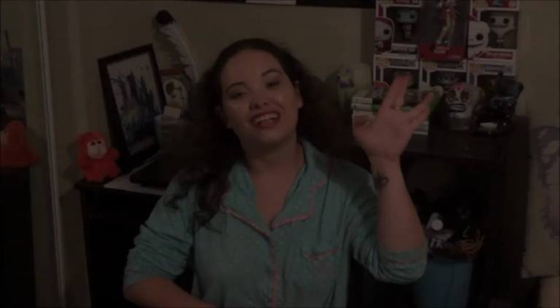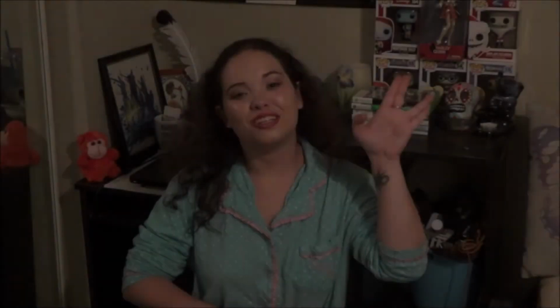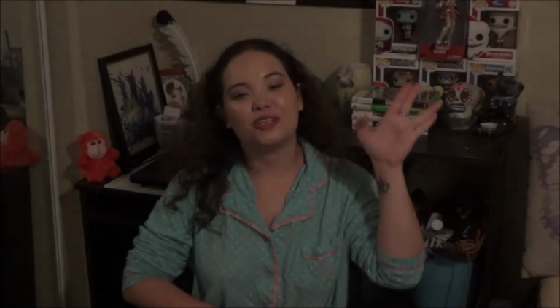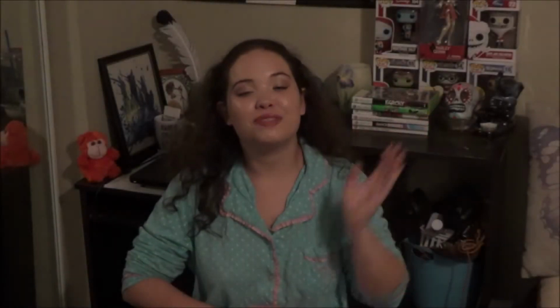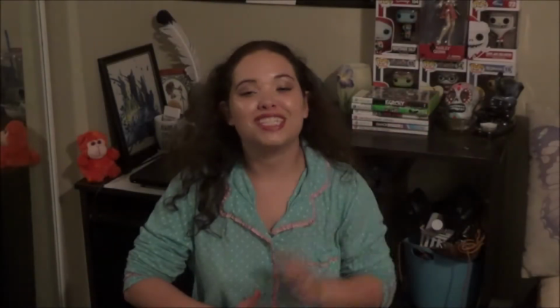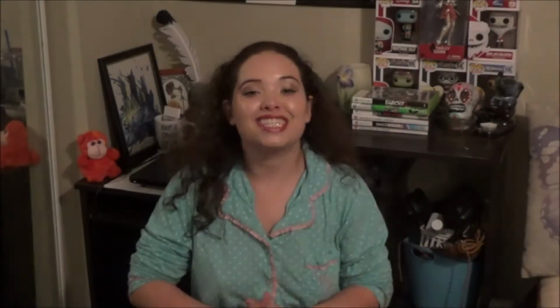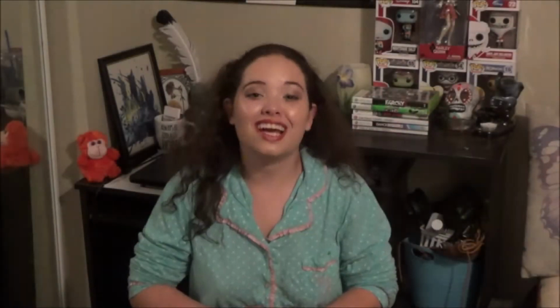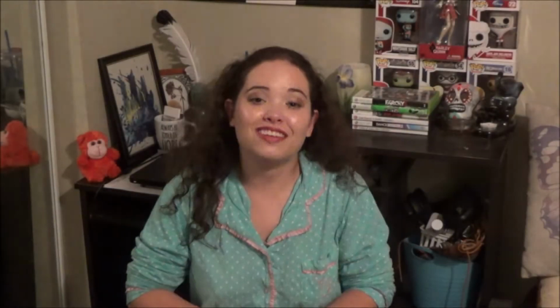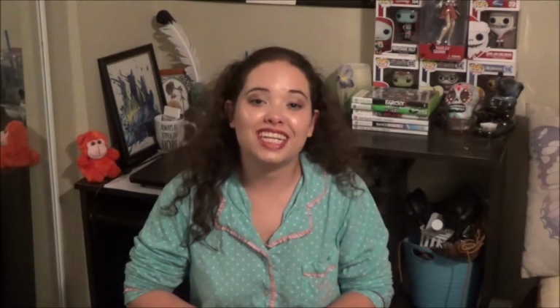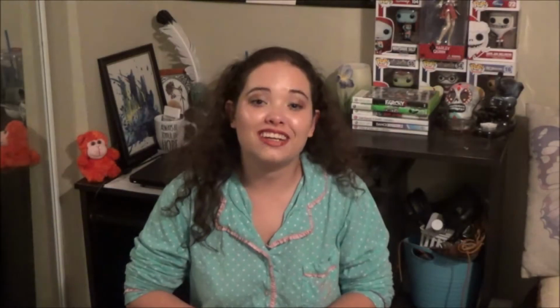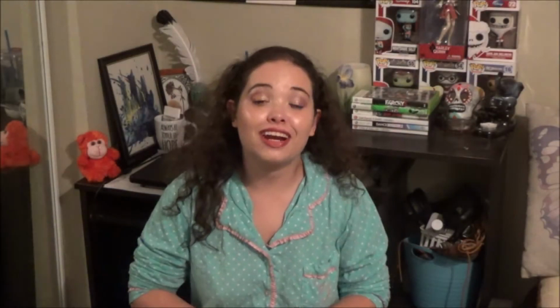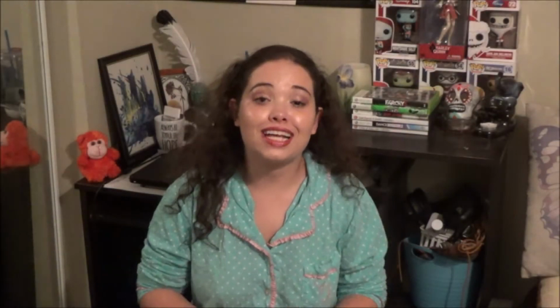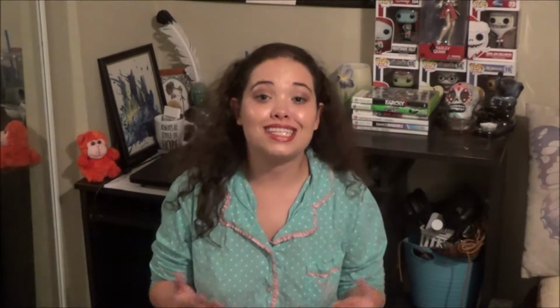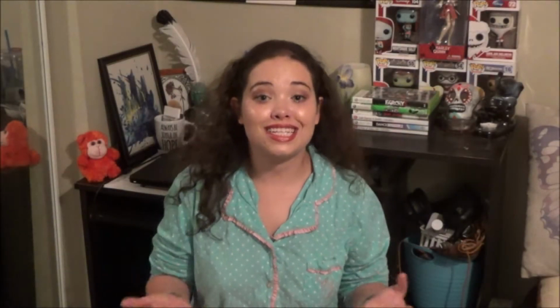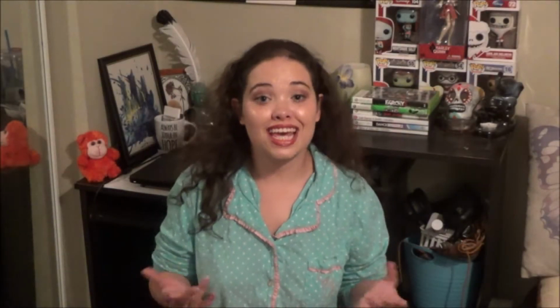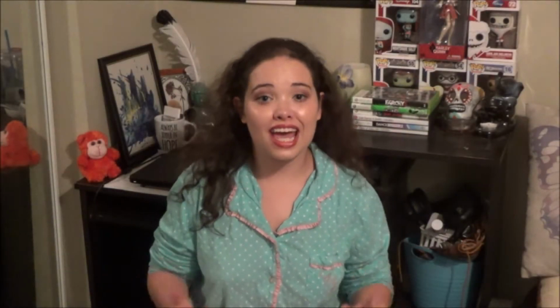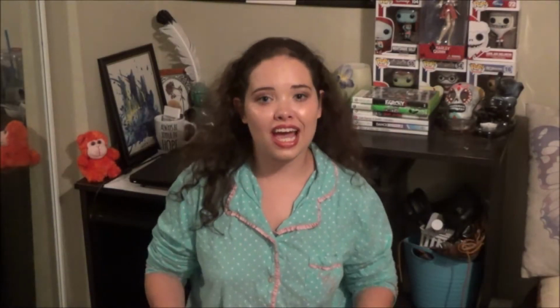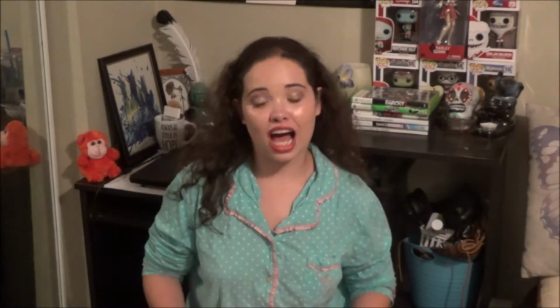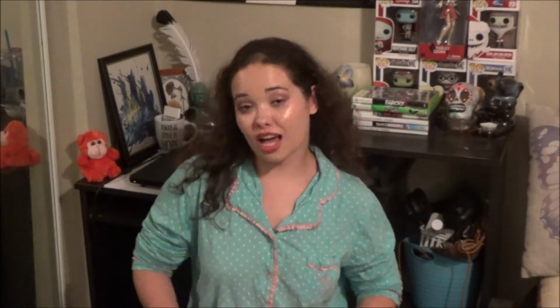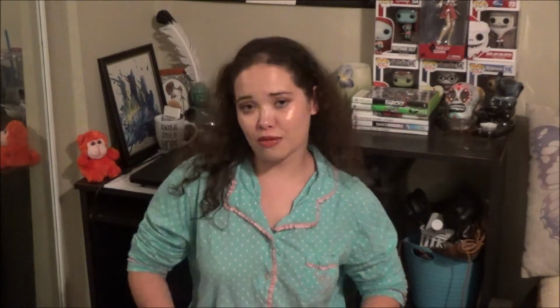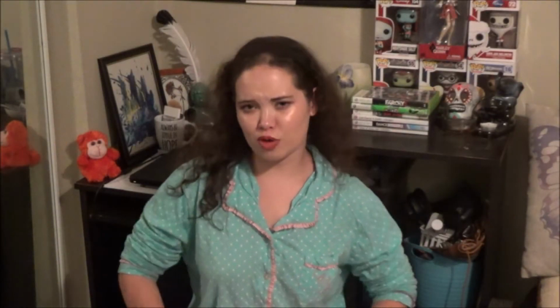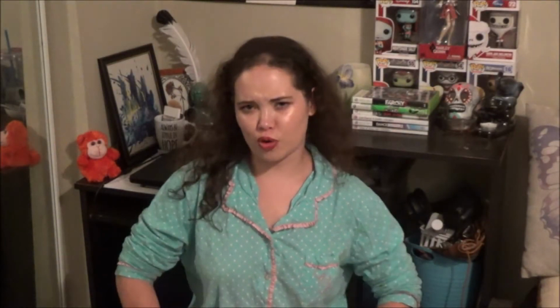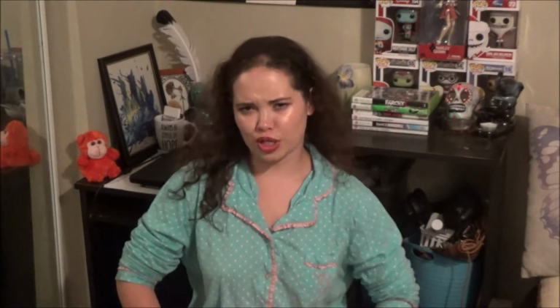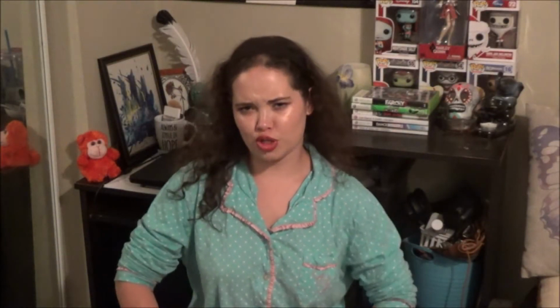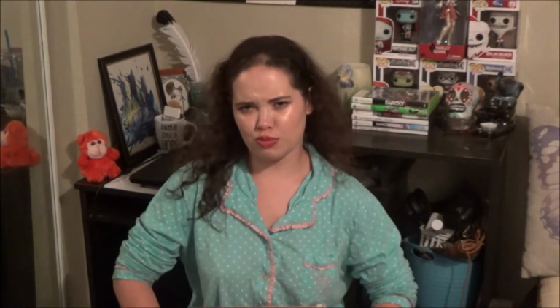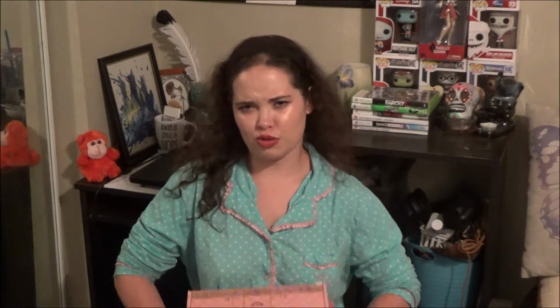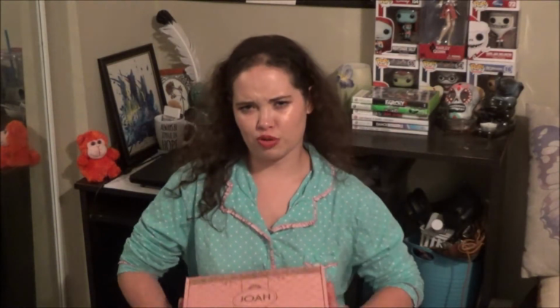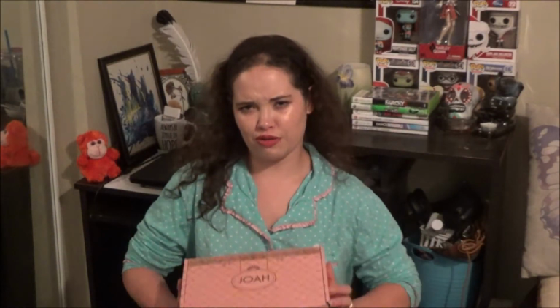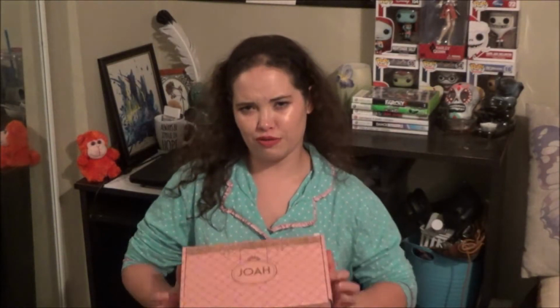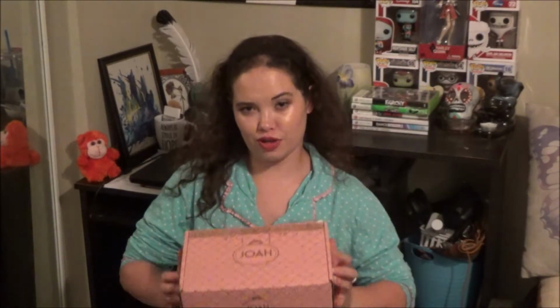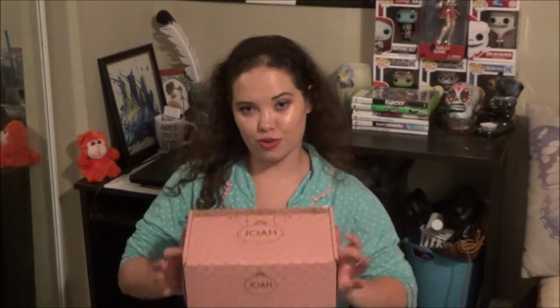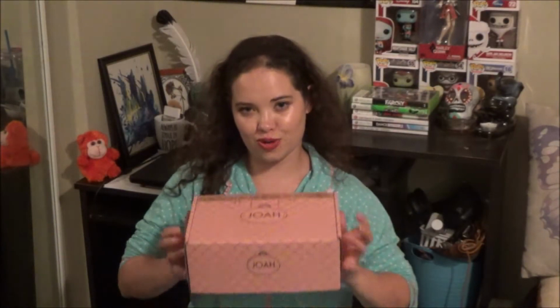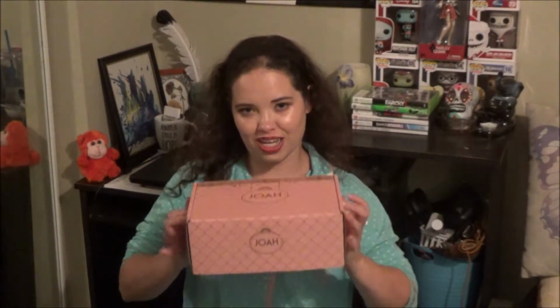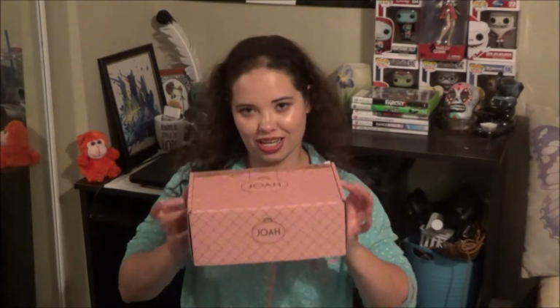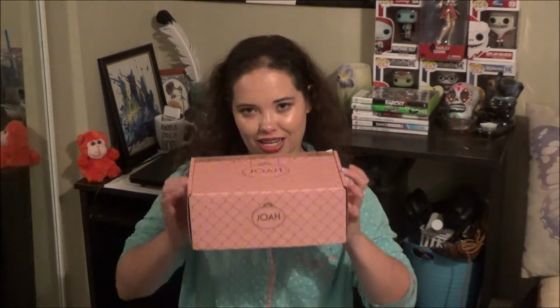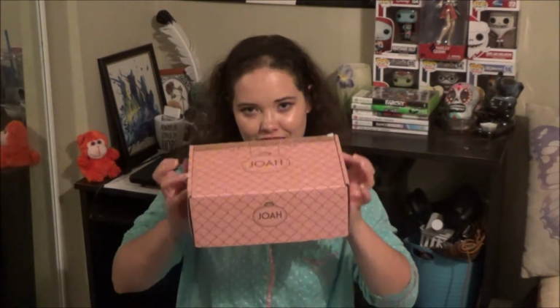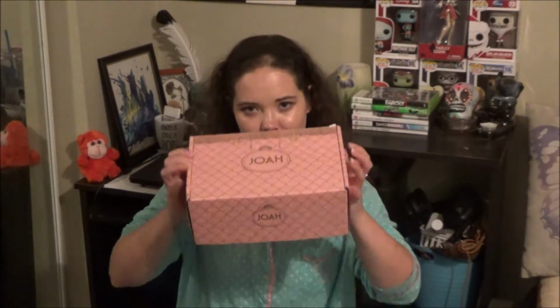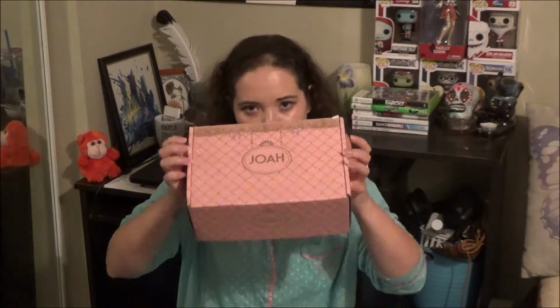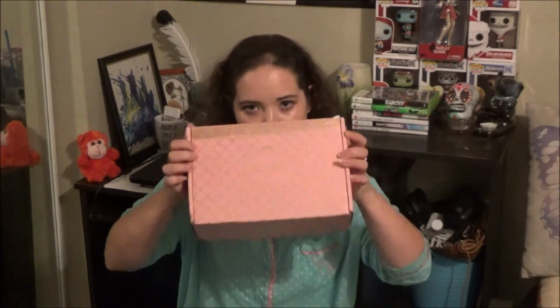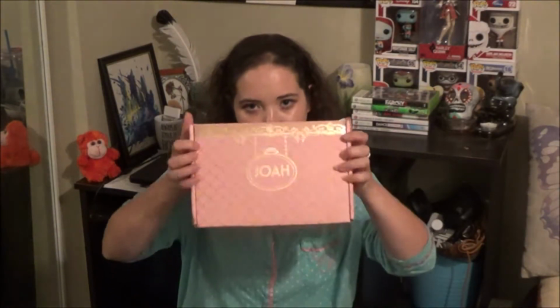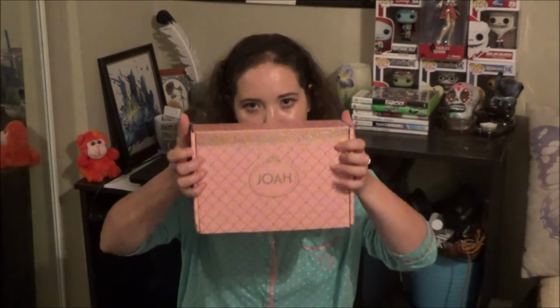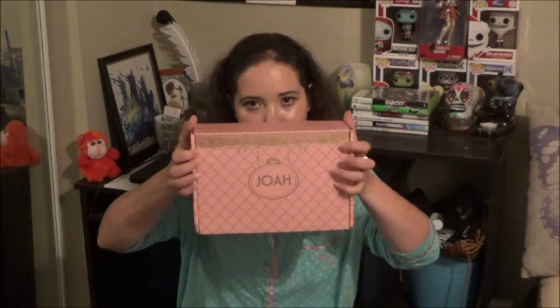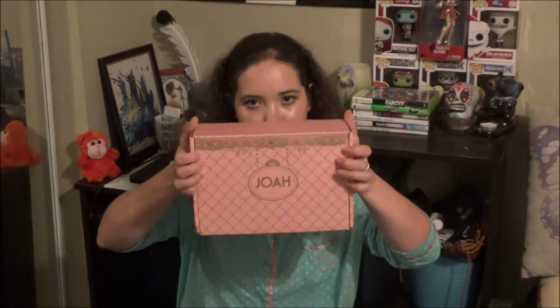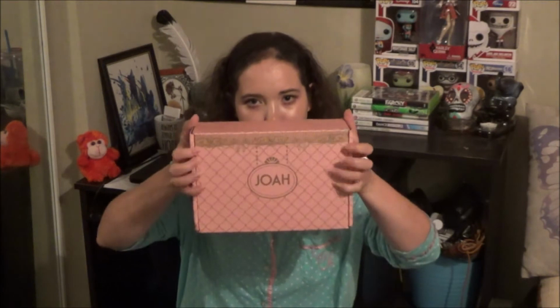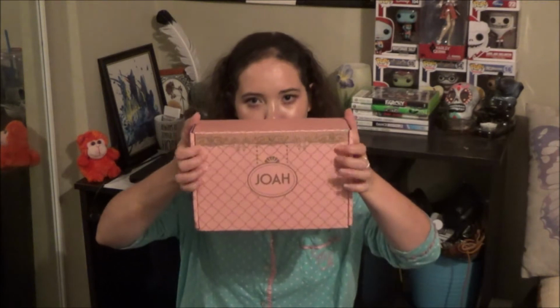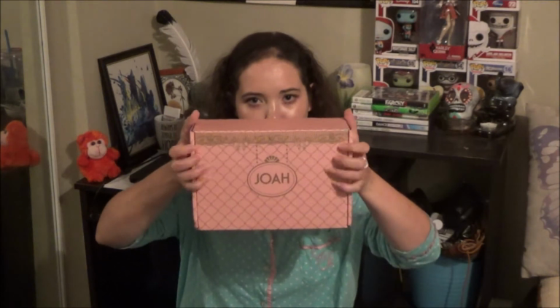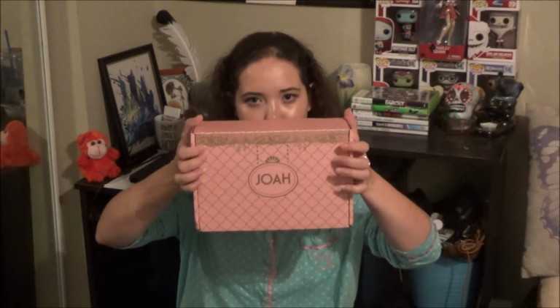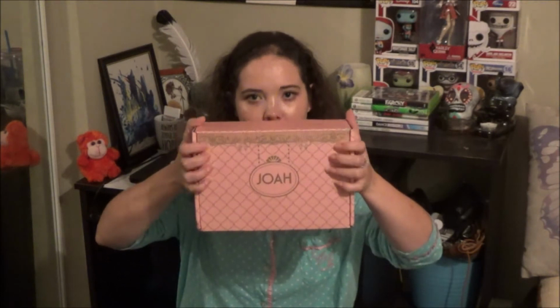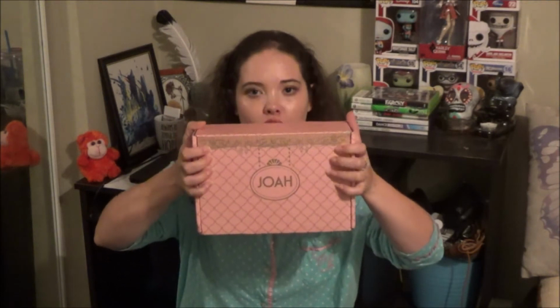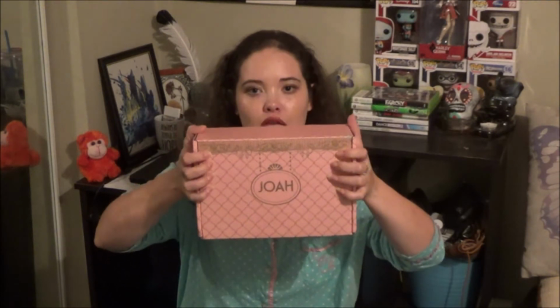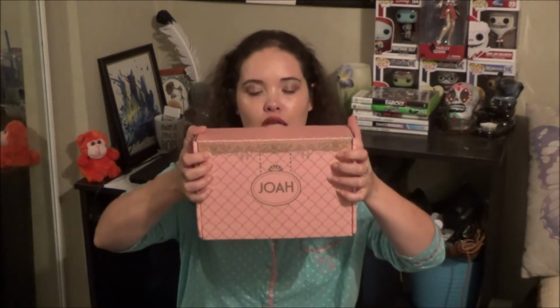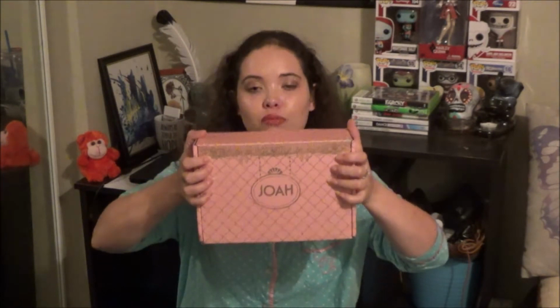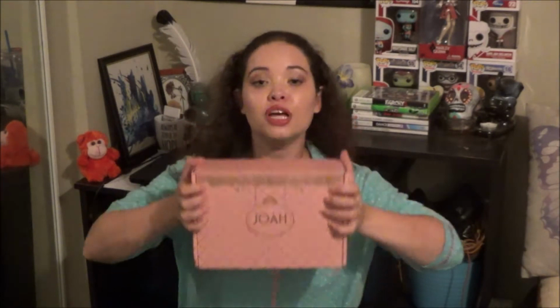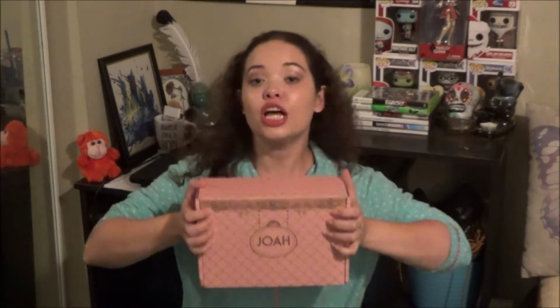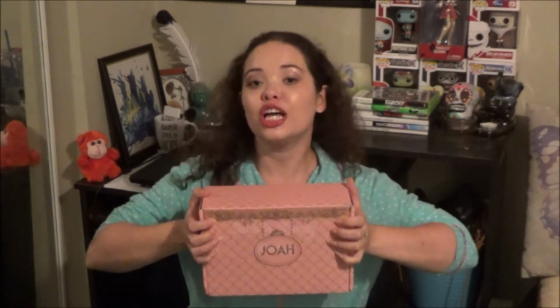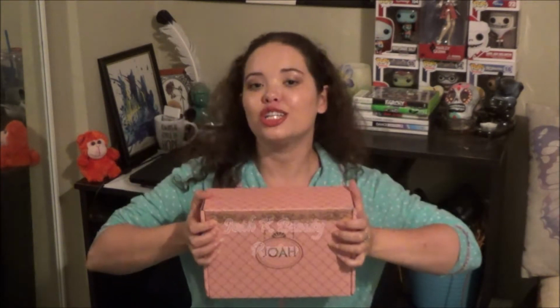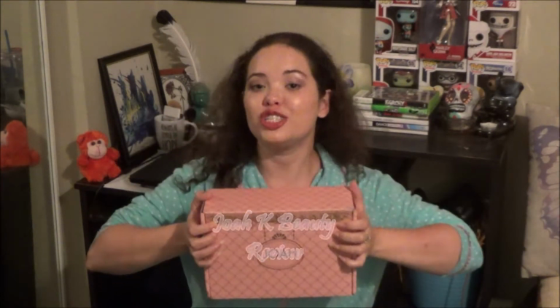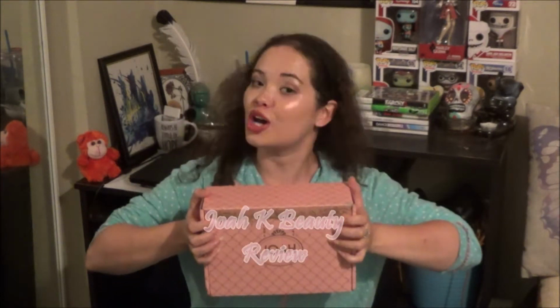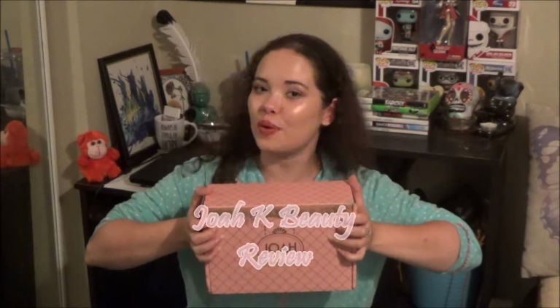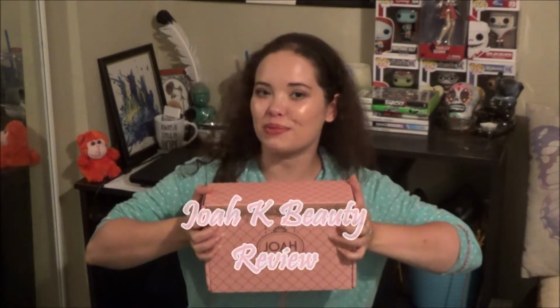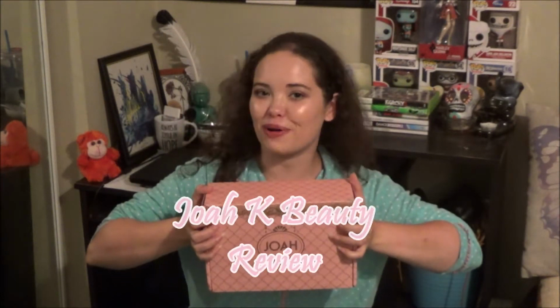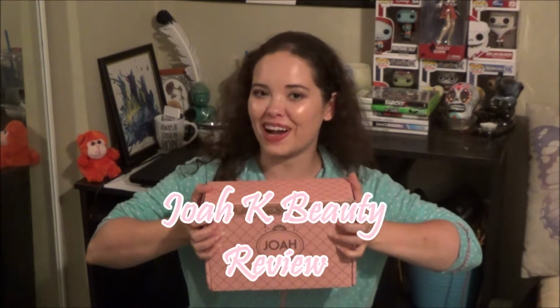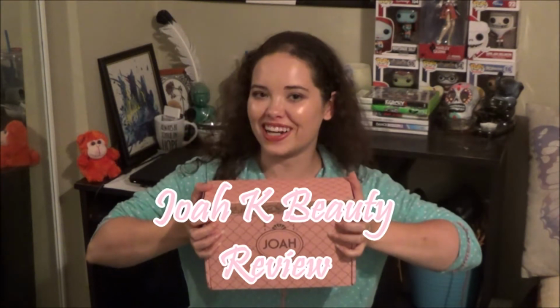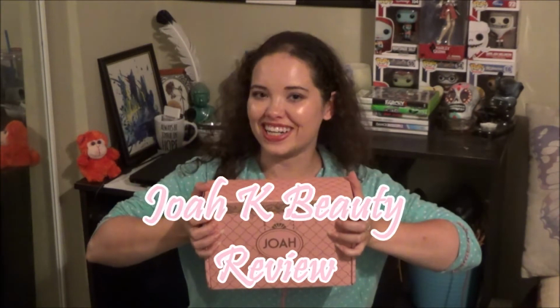Hello humans, Siren here, and today I'm going to be reviewing Joa products.